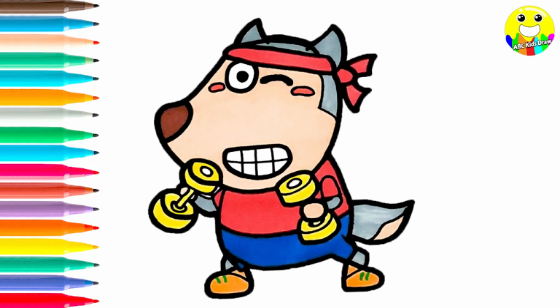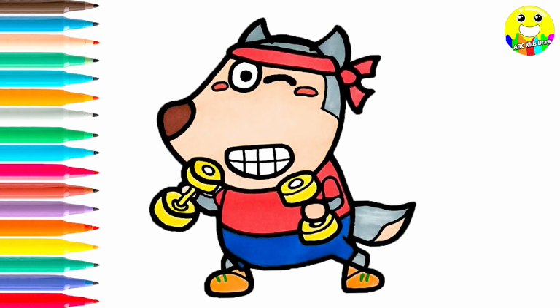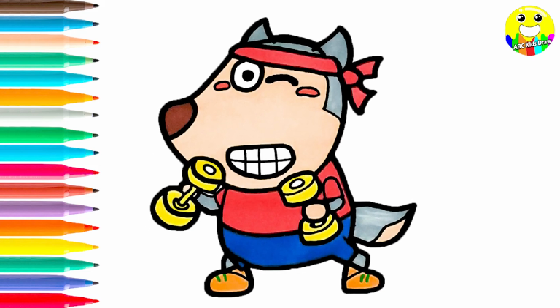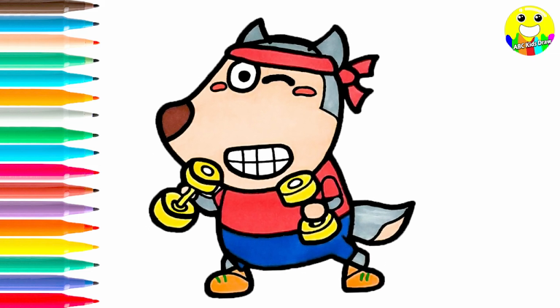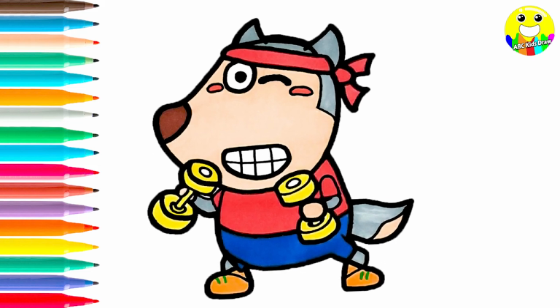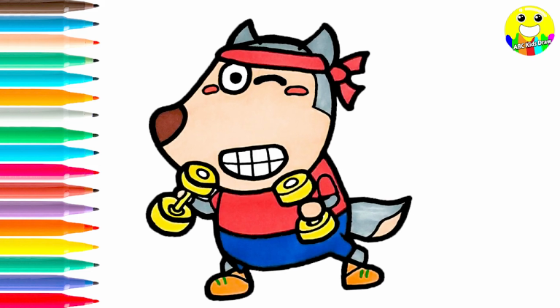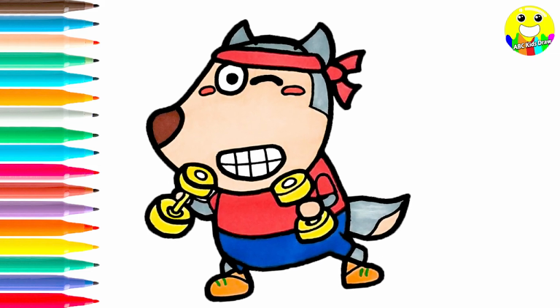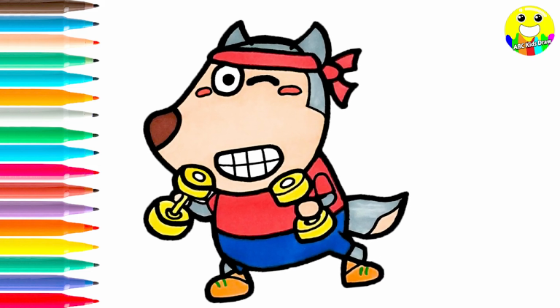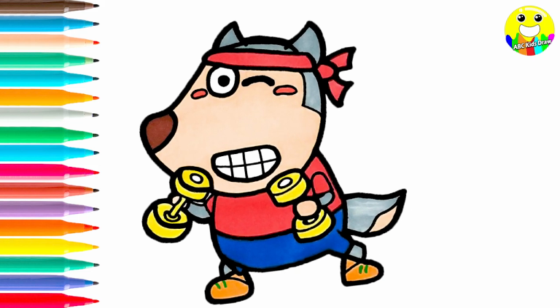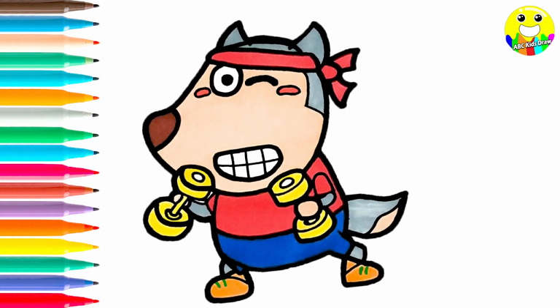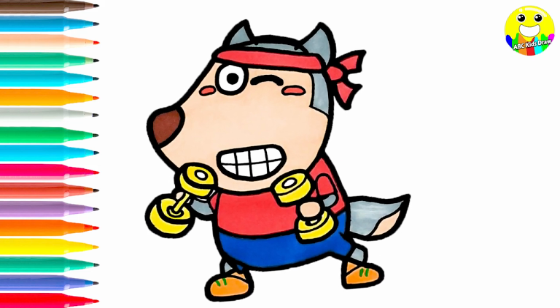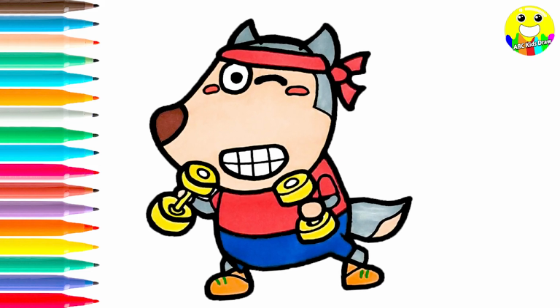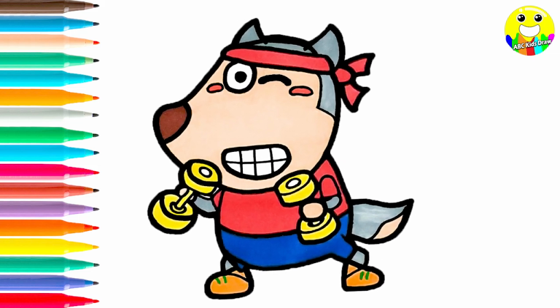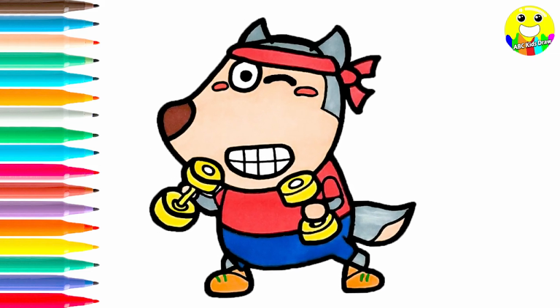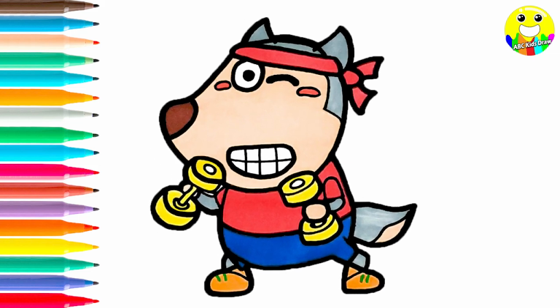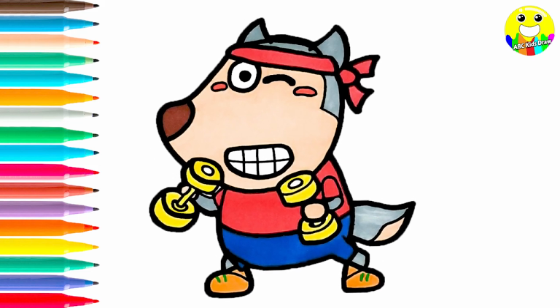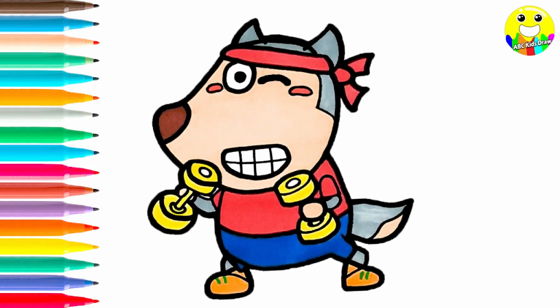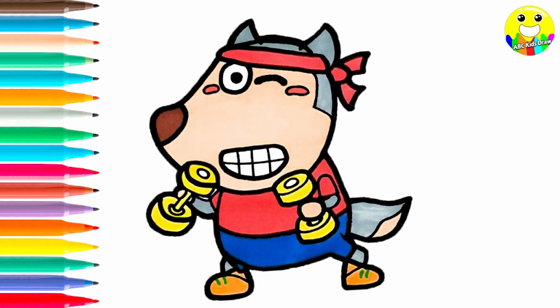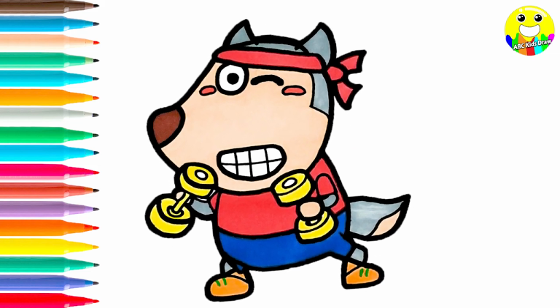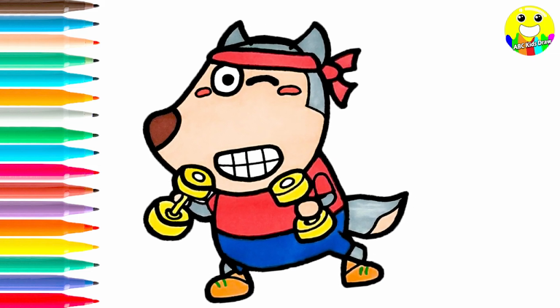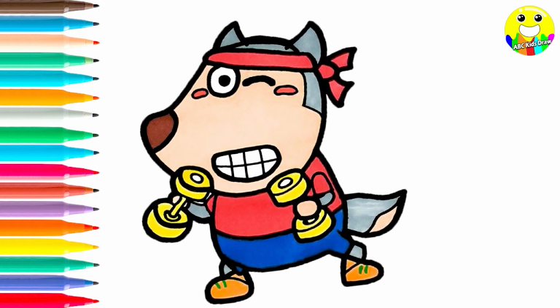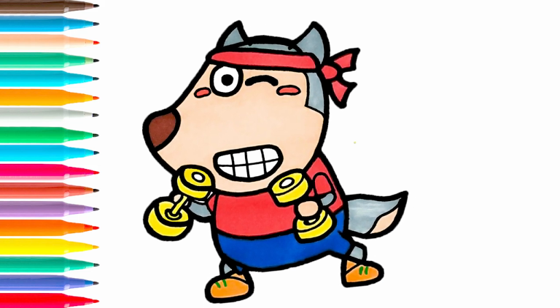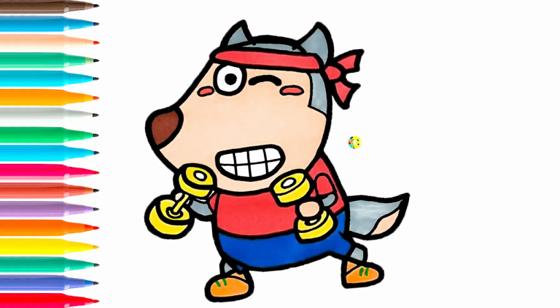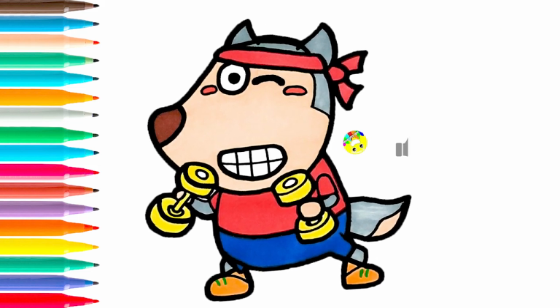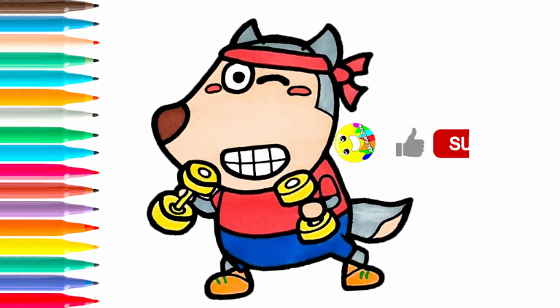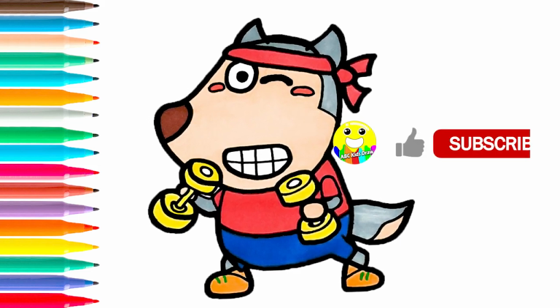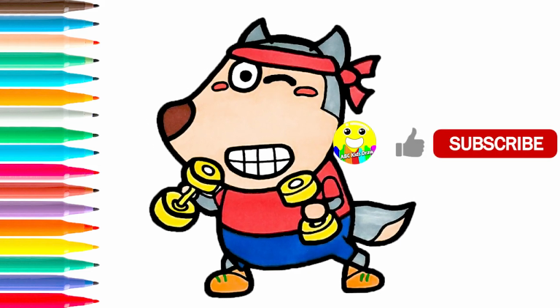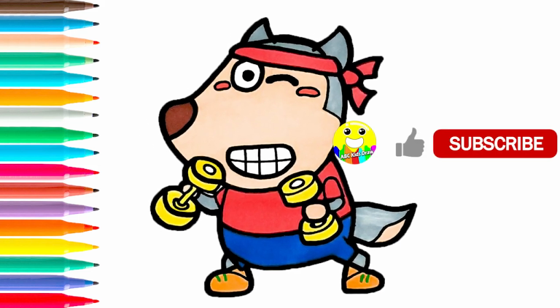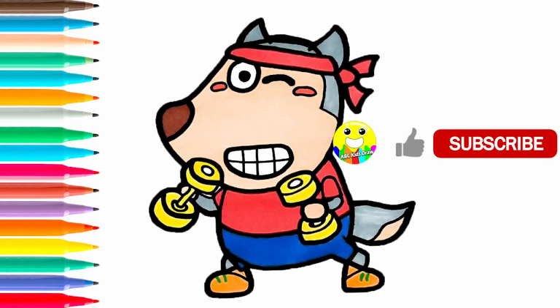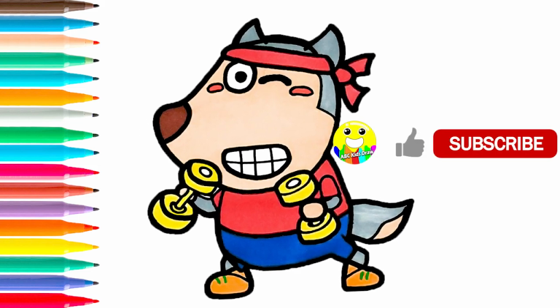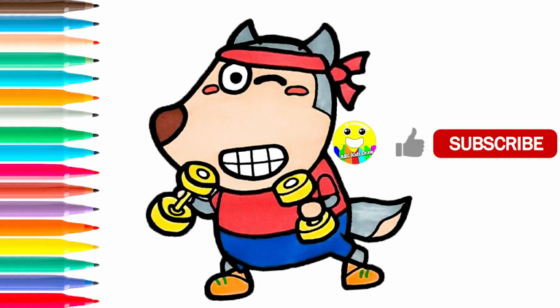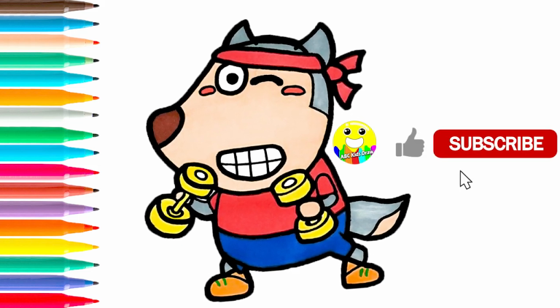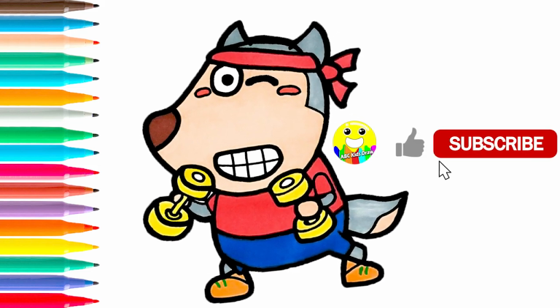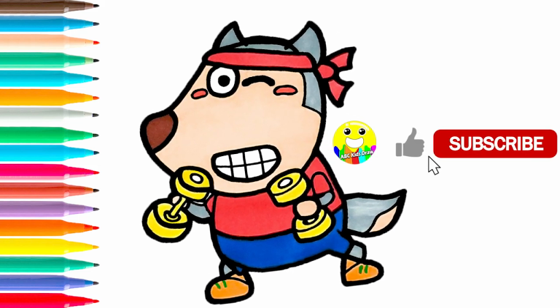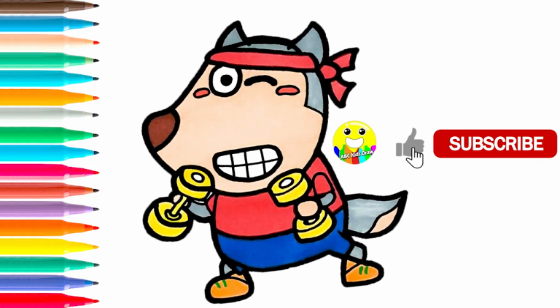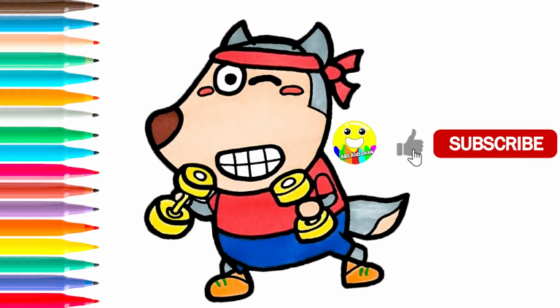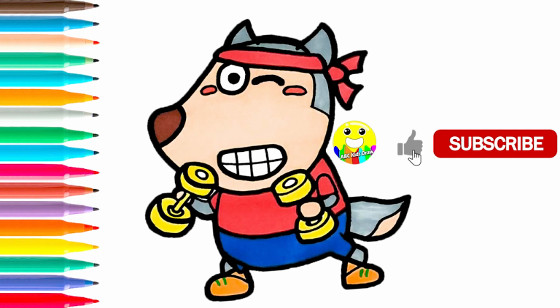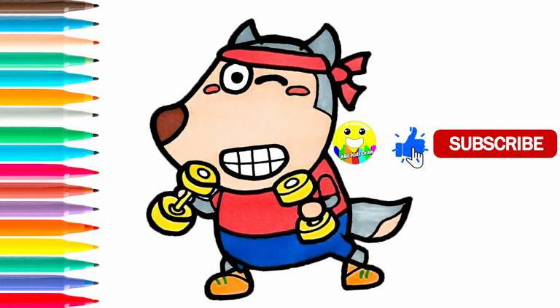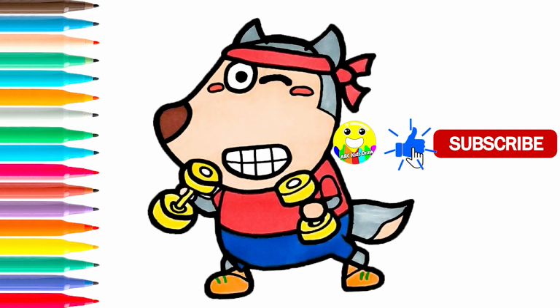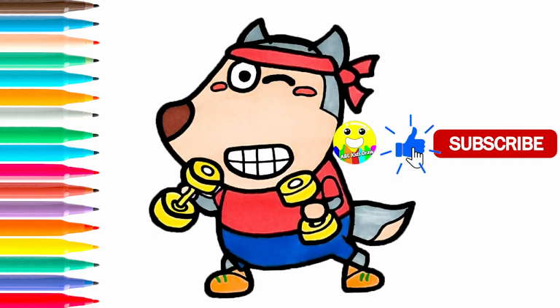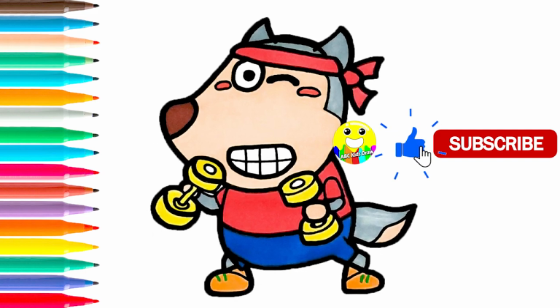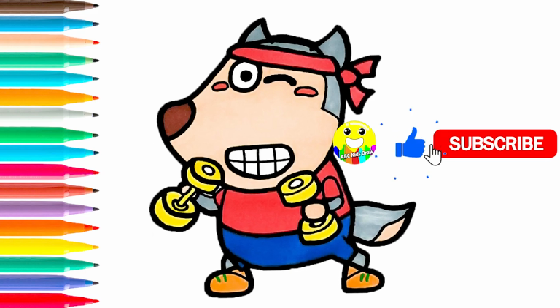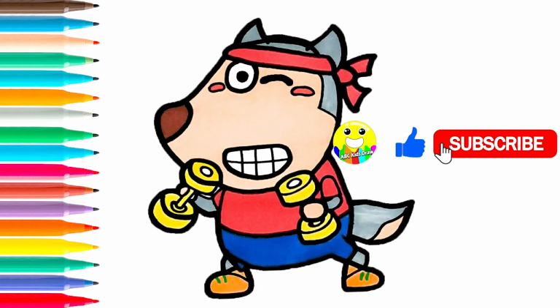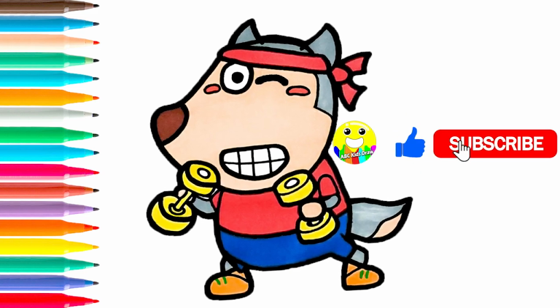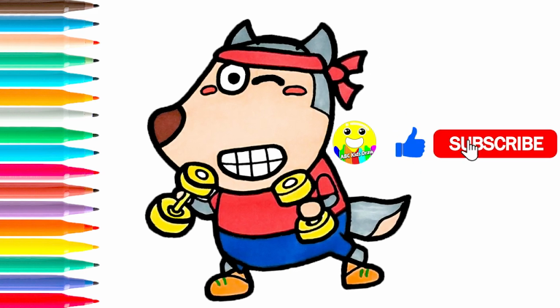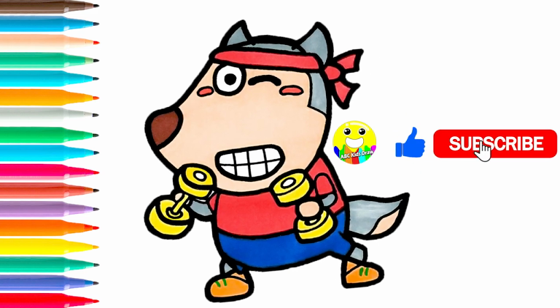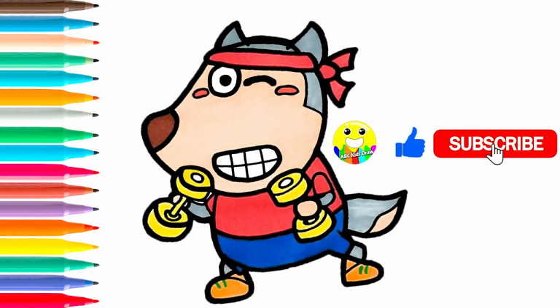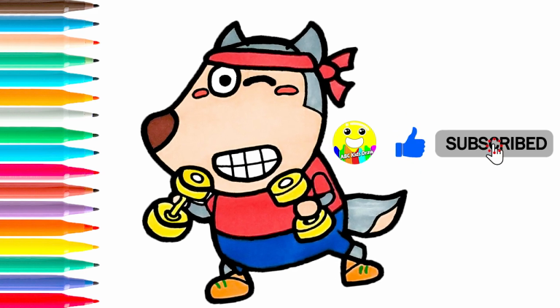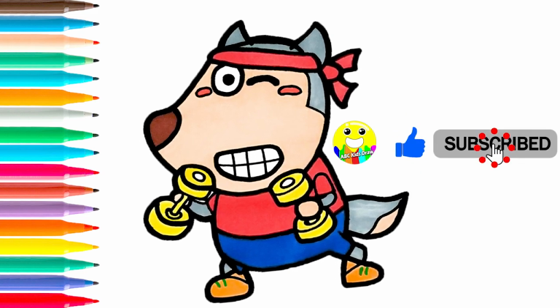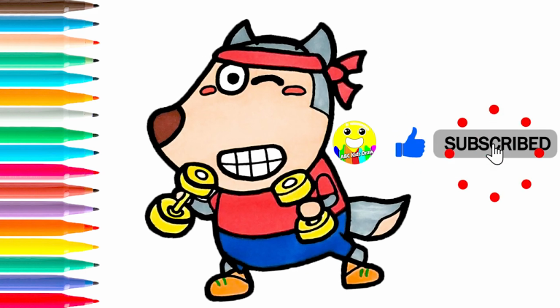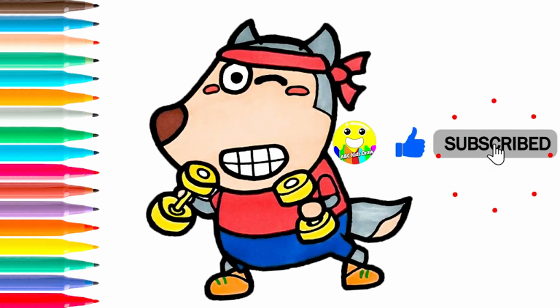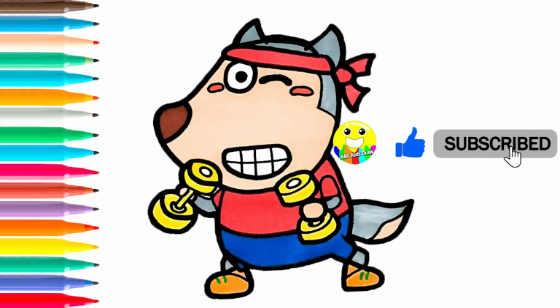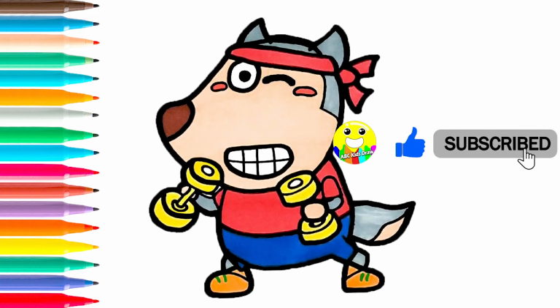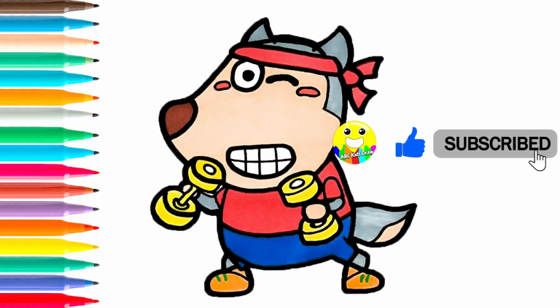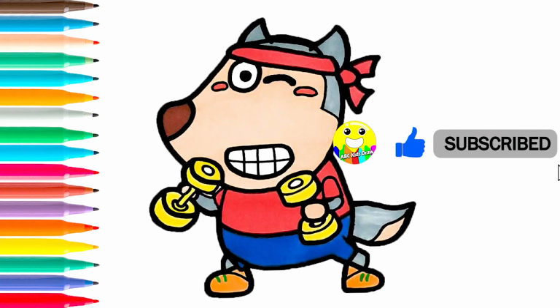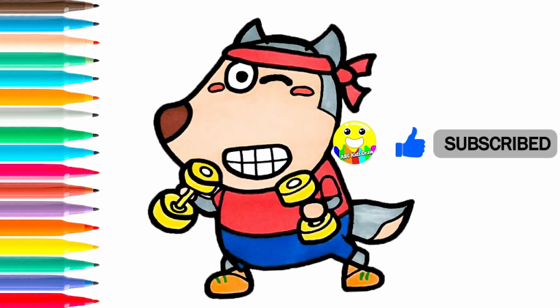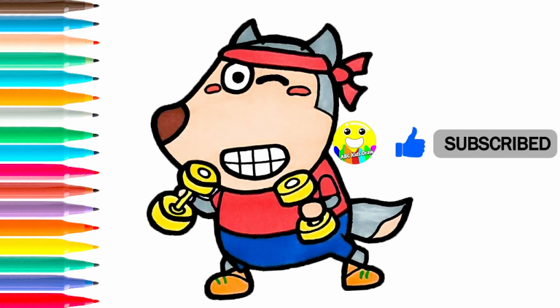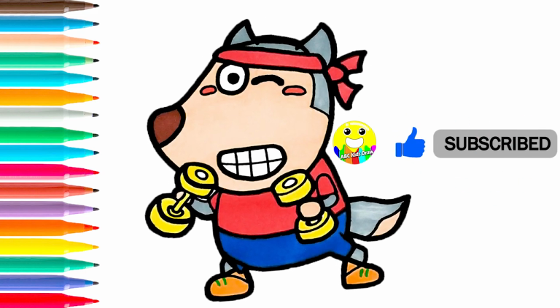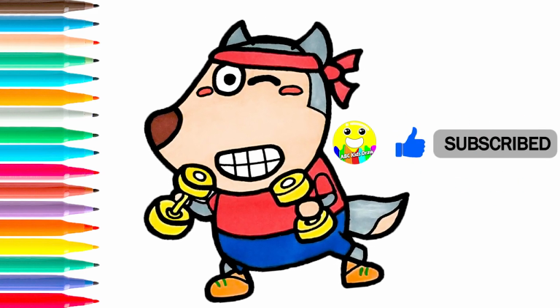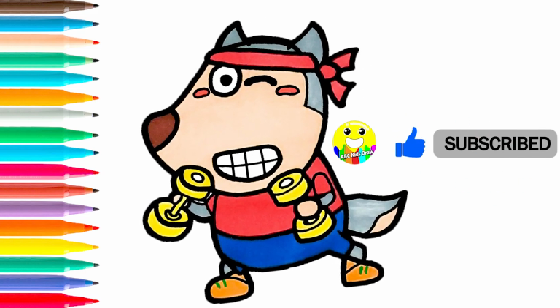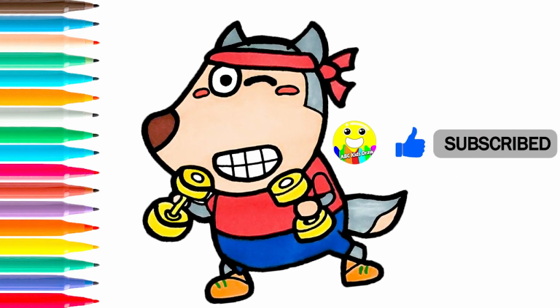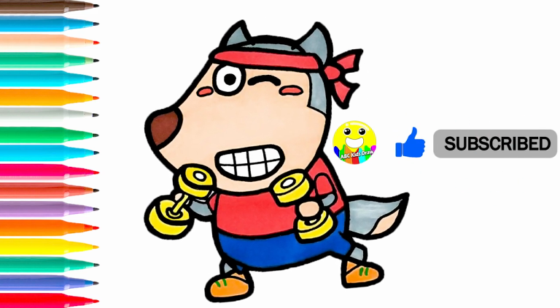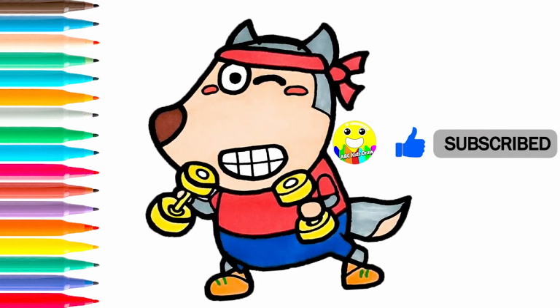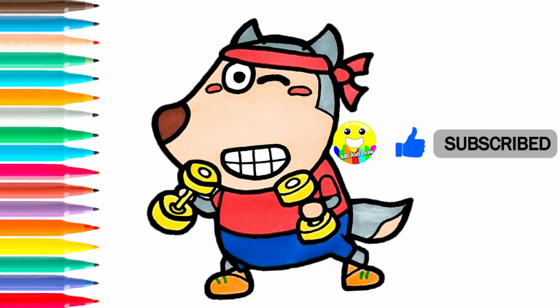Ok, thank you for watching our video. Don't forget to like and subscribe. I'll see you next time. Bye!